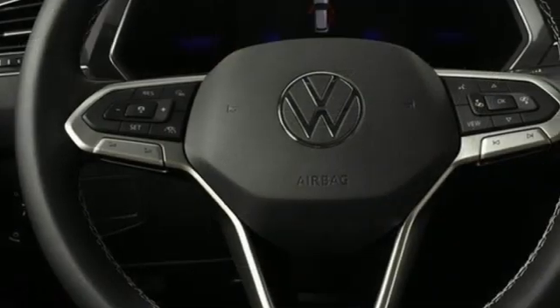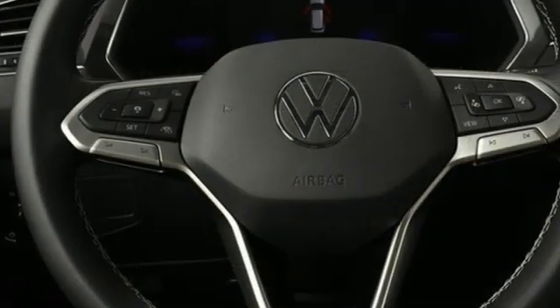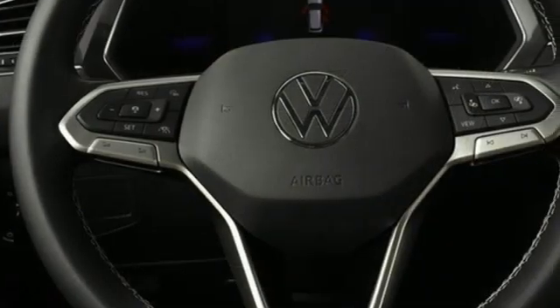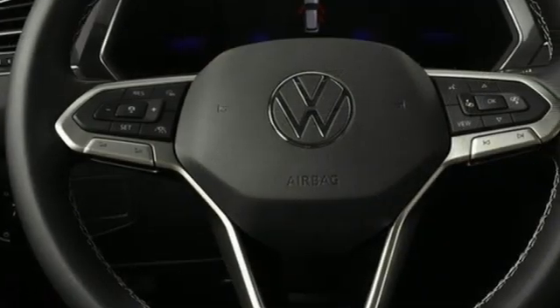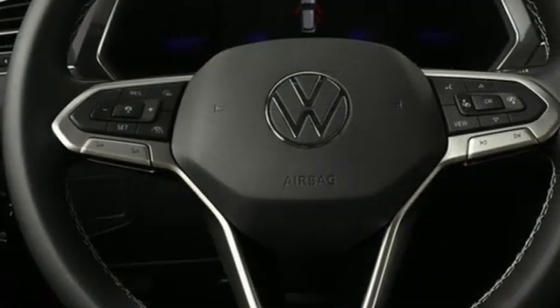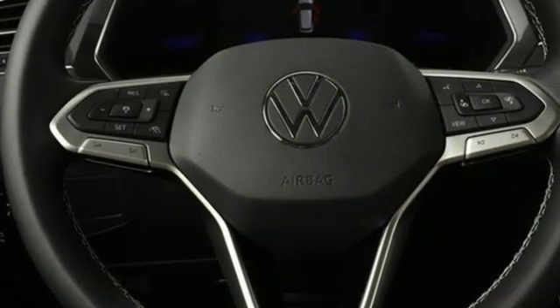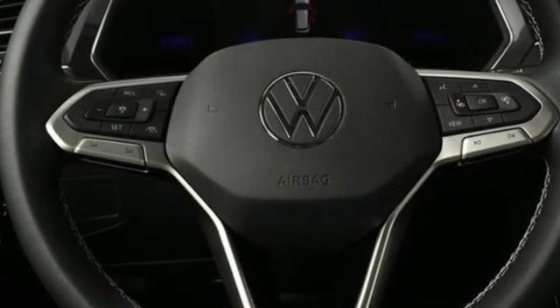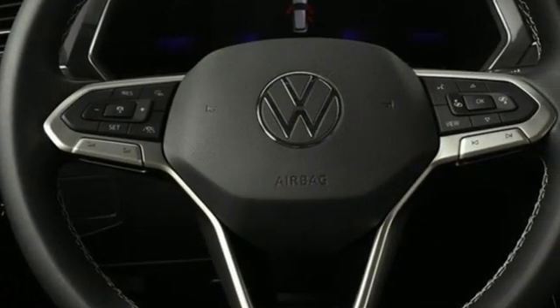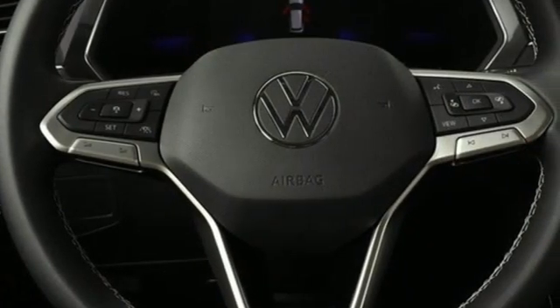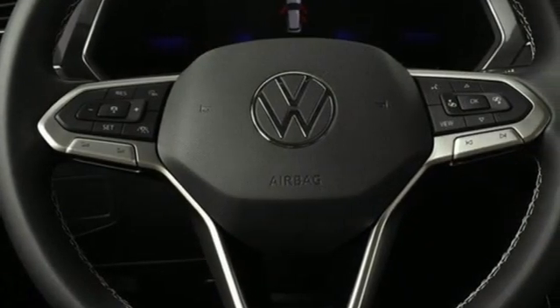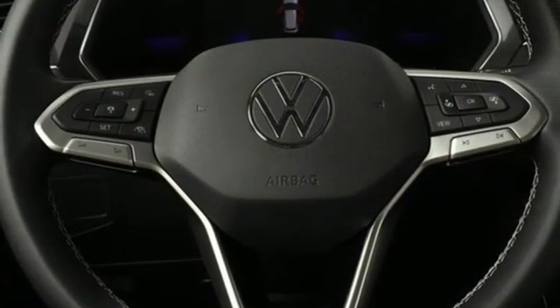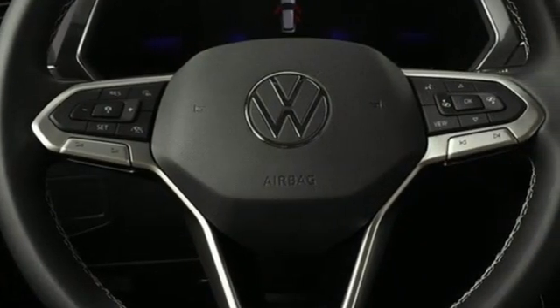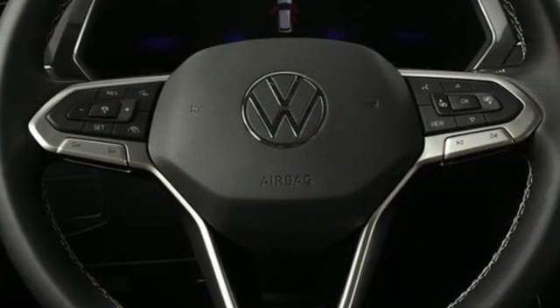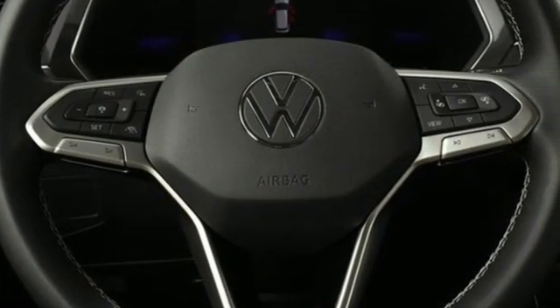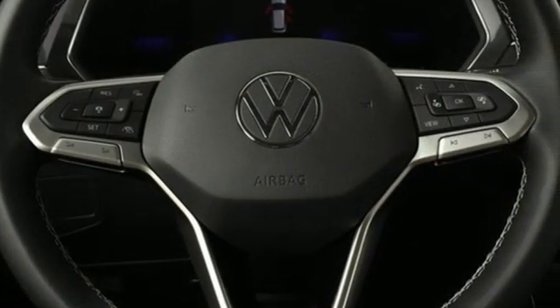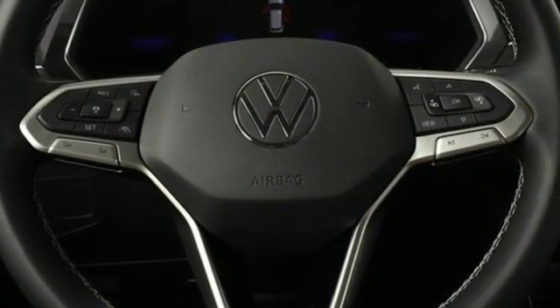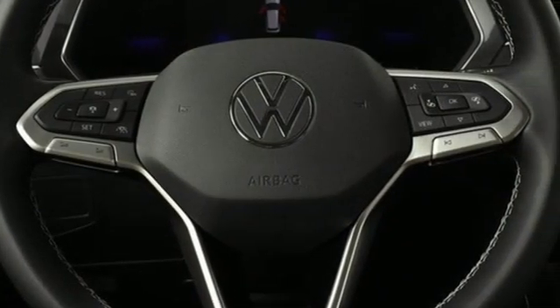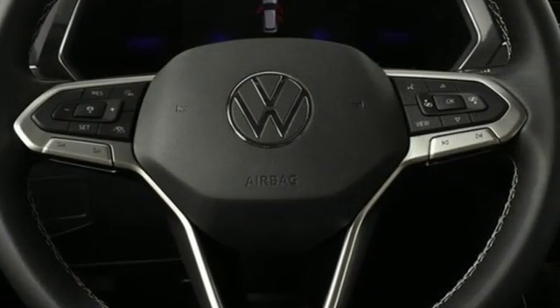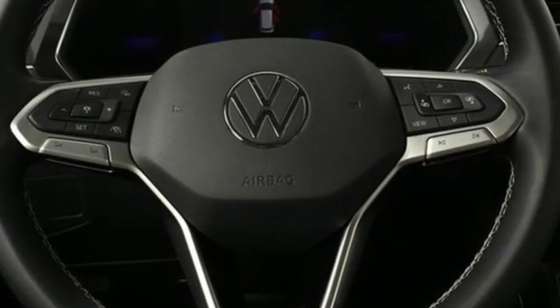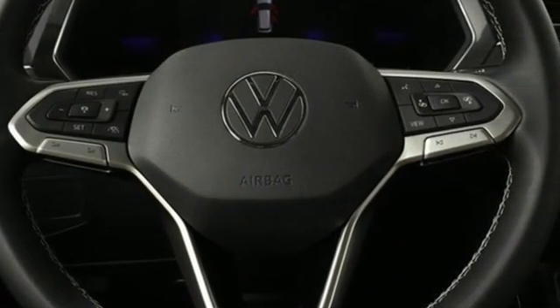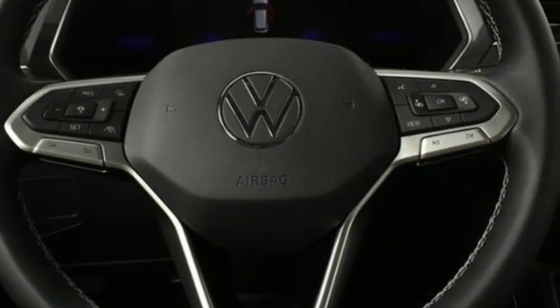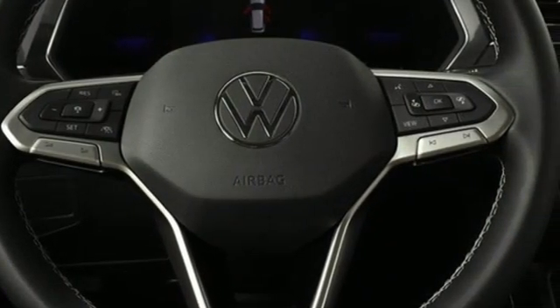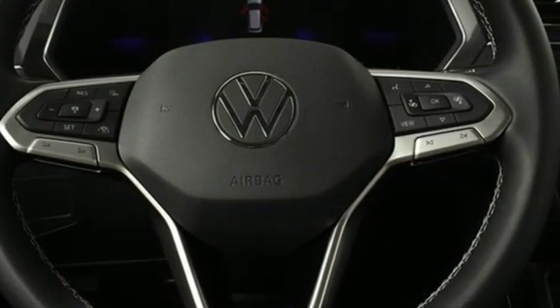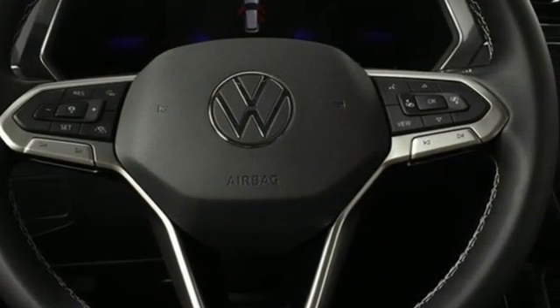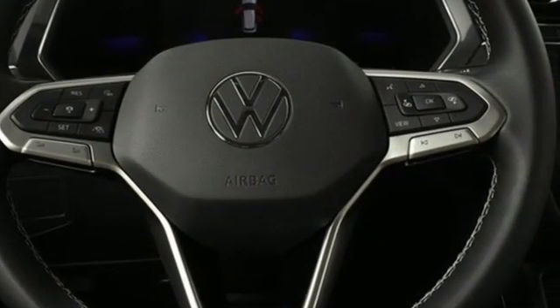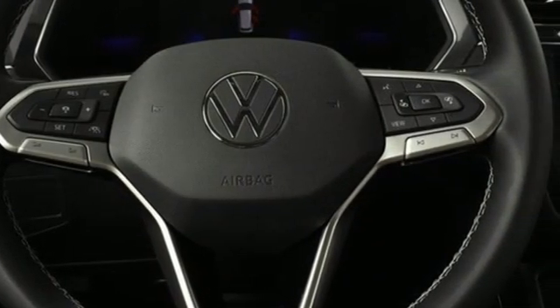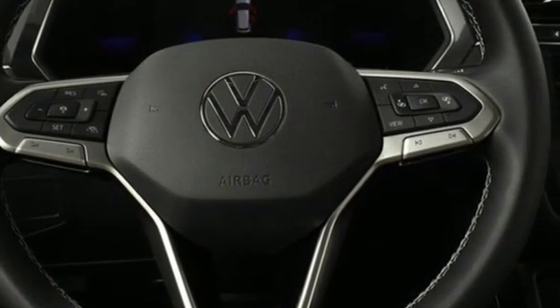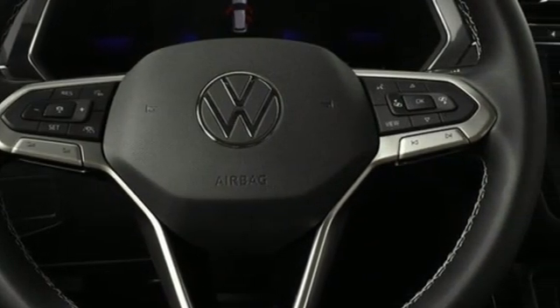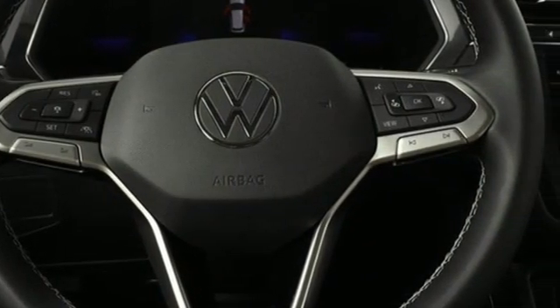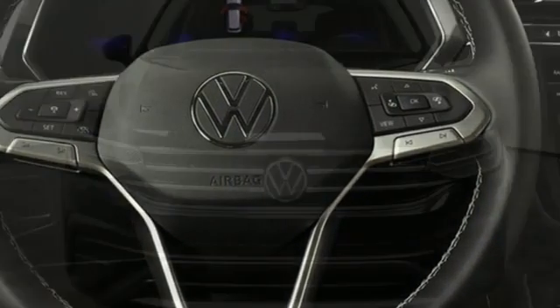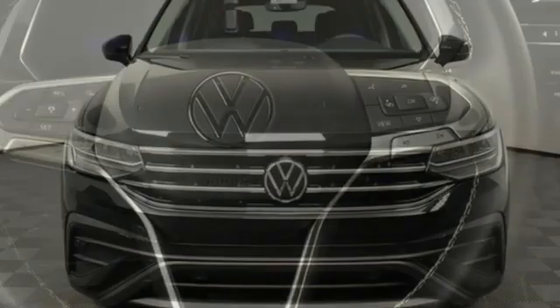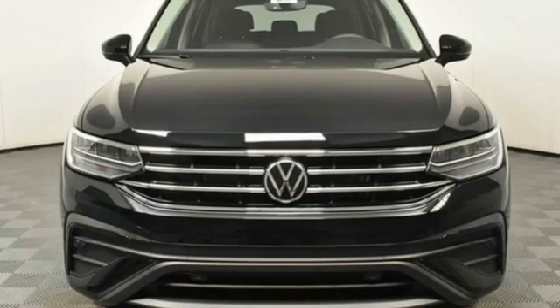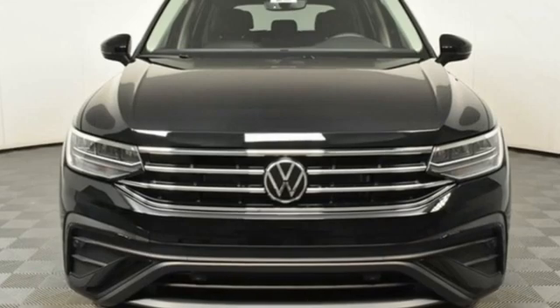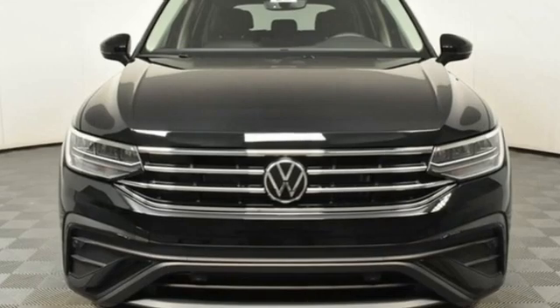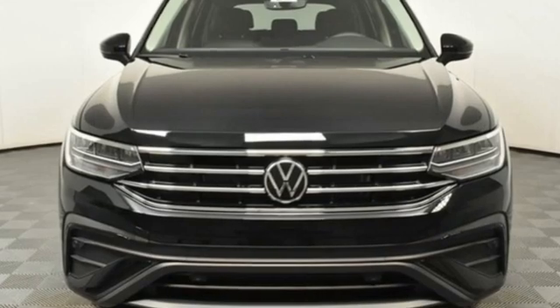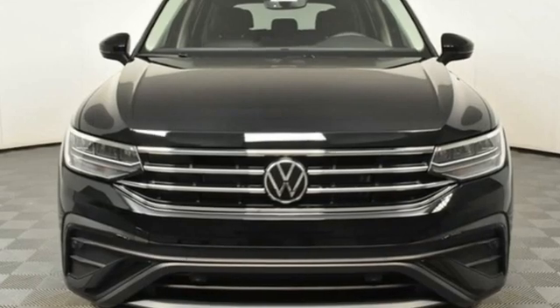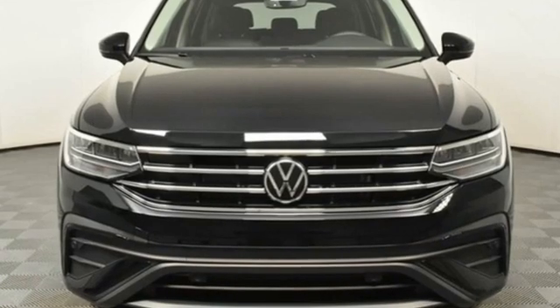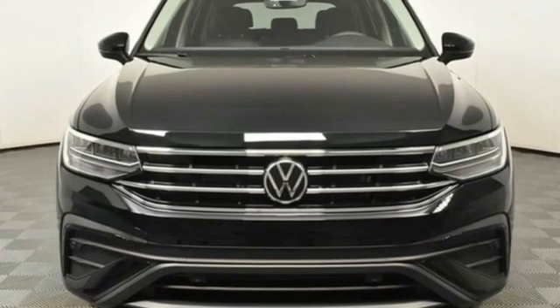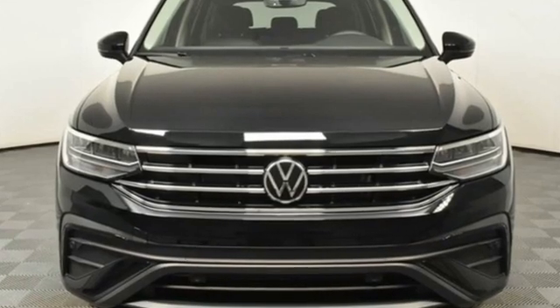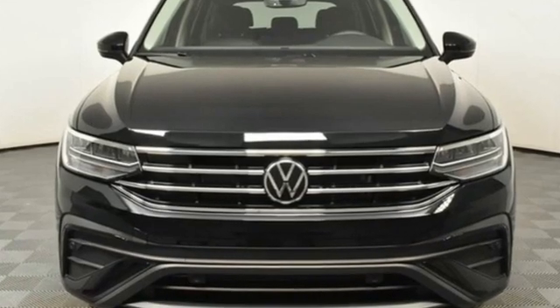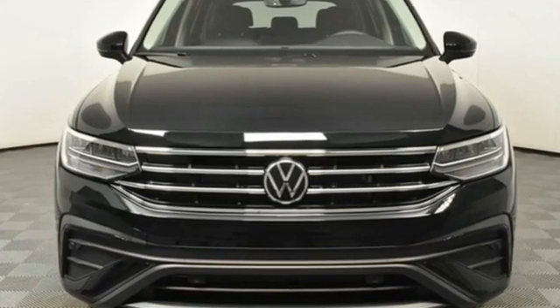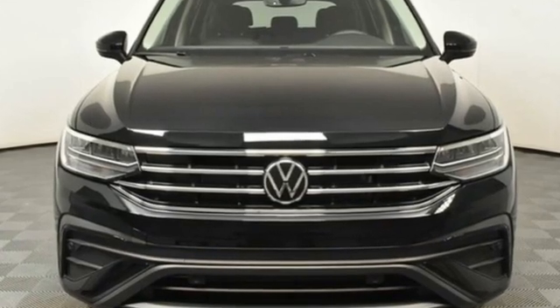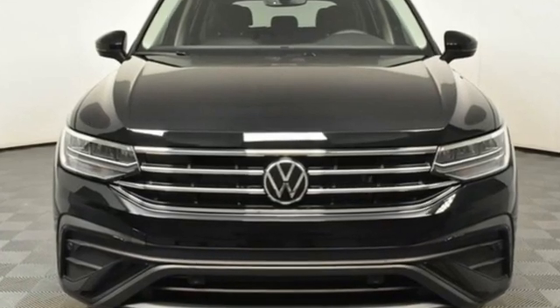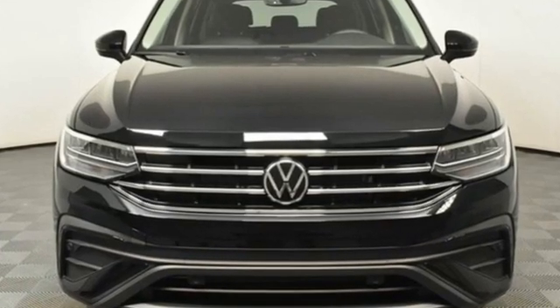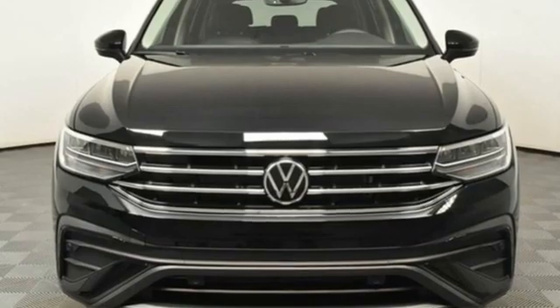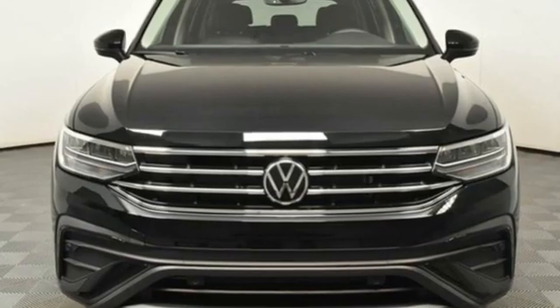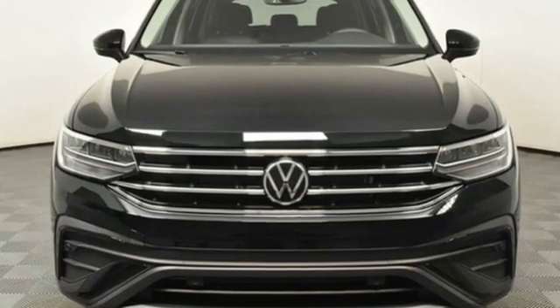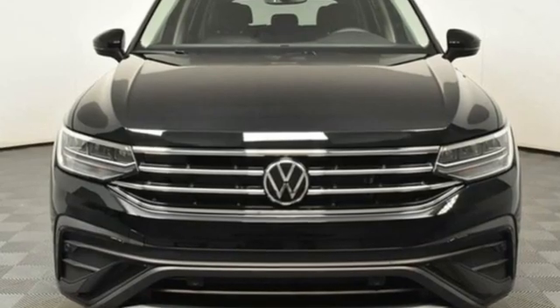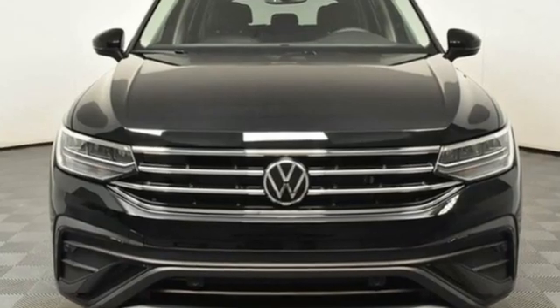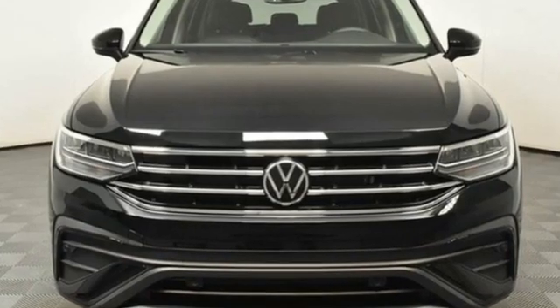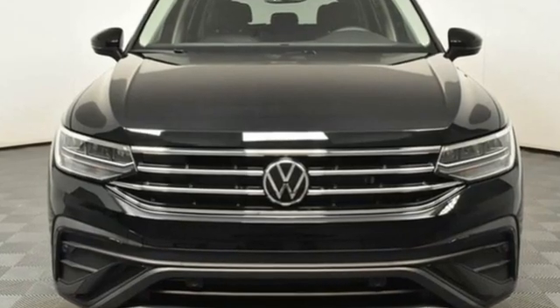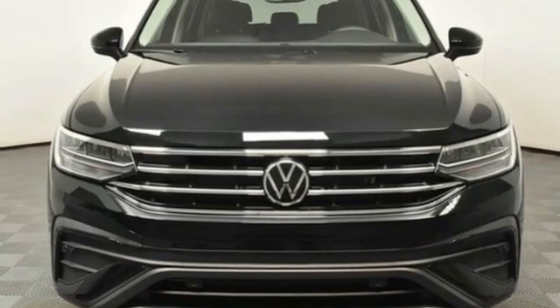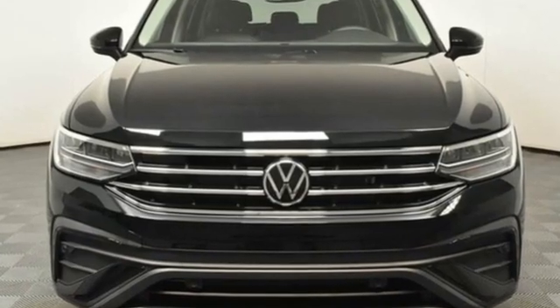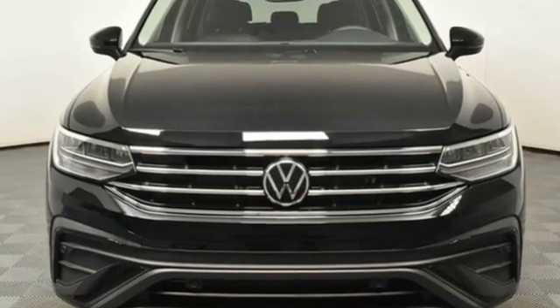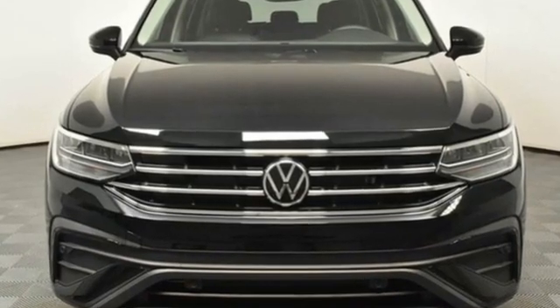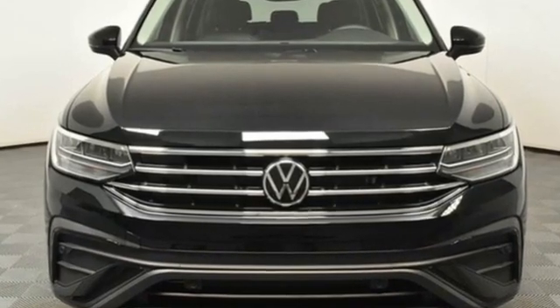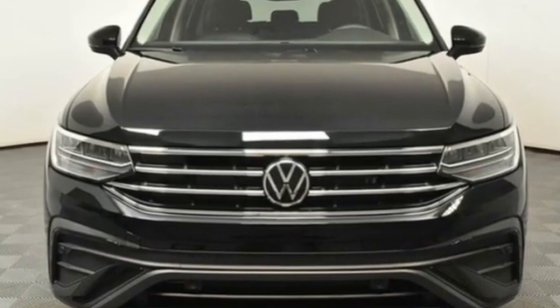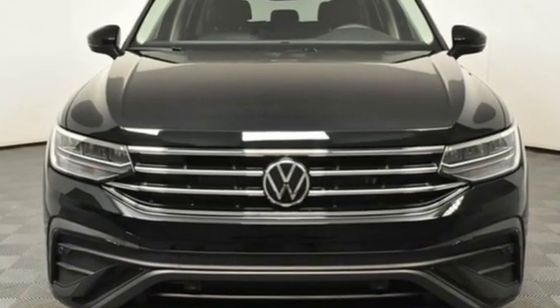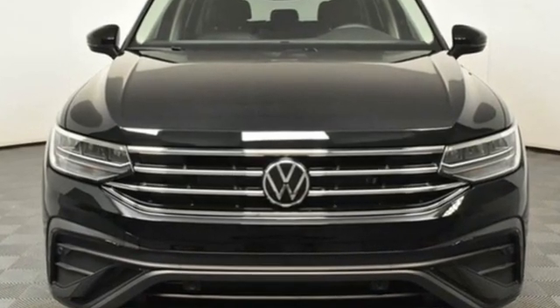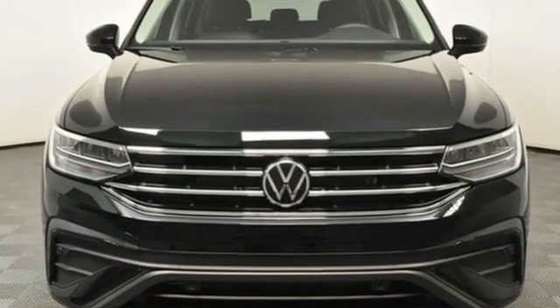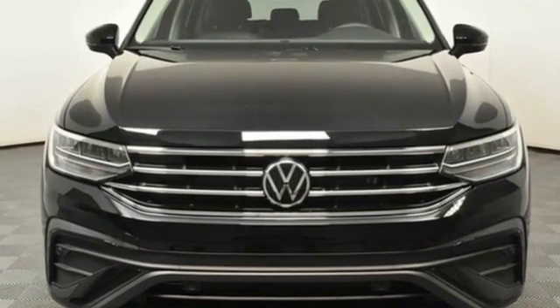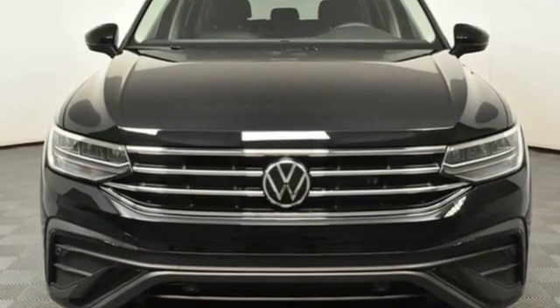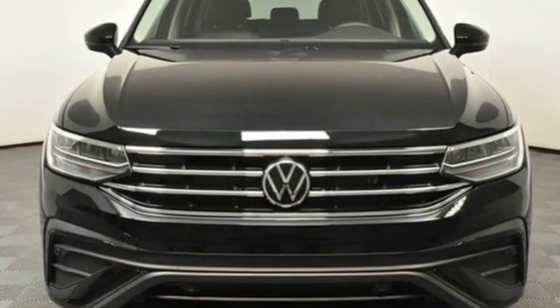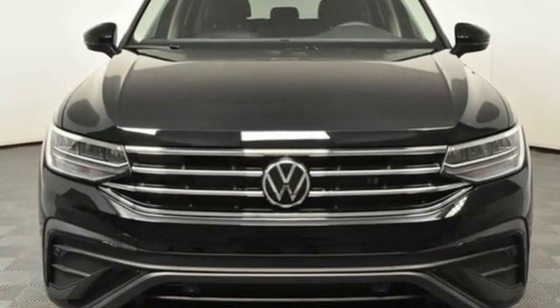Volkswagen — performance you'd expect with the precision of German engineering. There's even more to see in person. Take it for a test drive today.